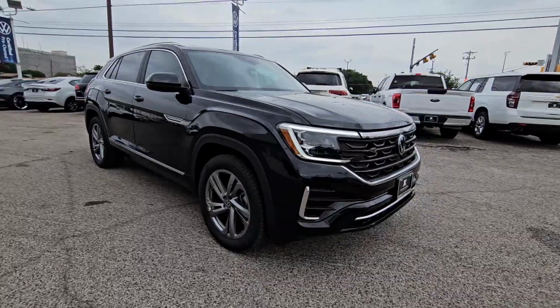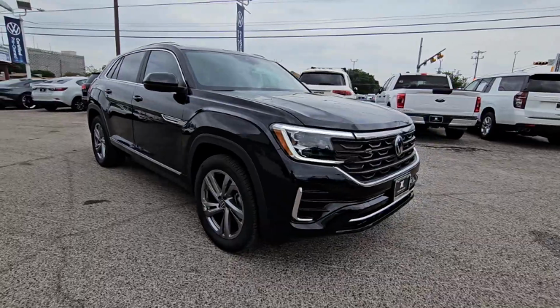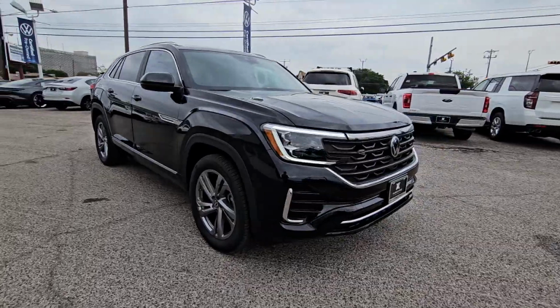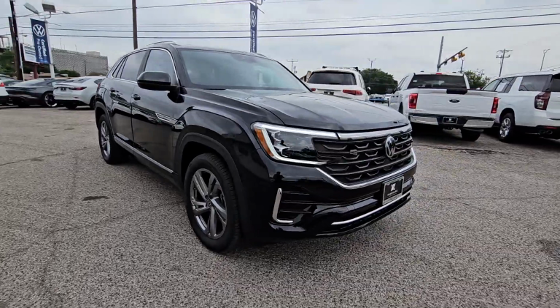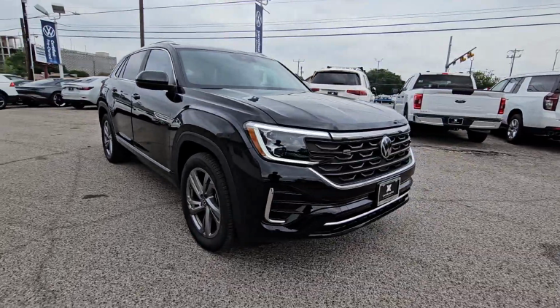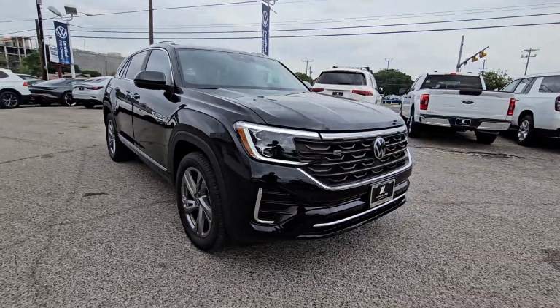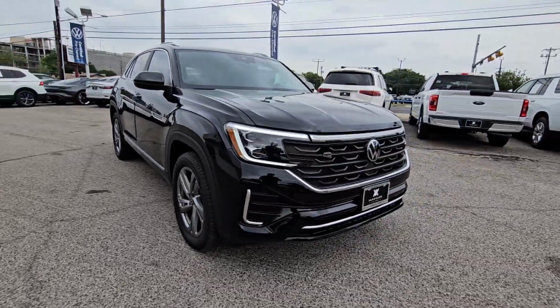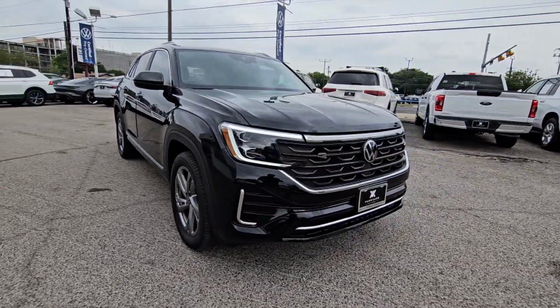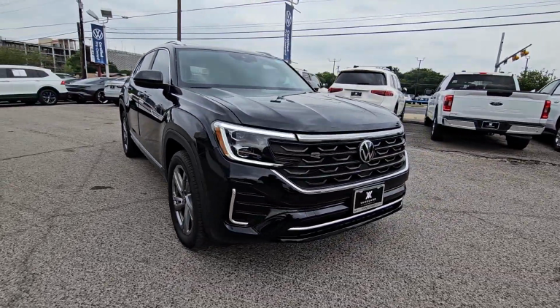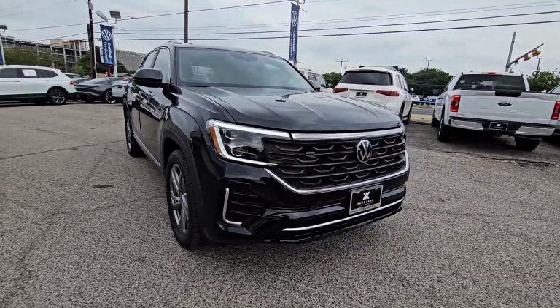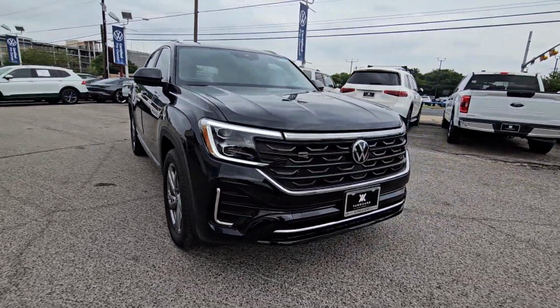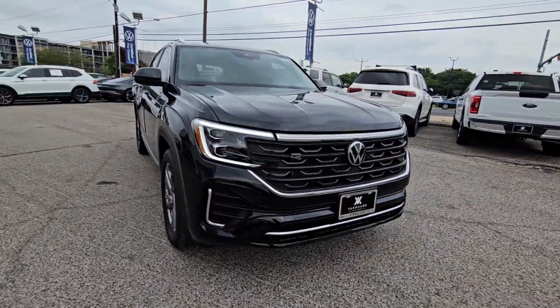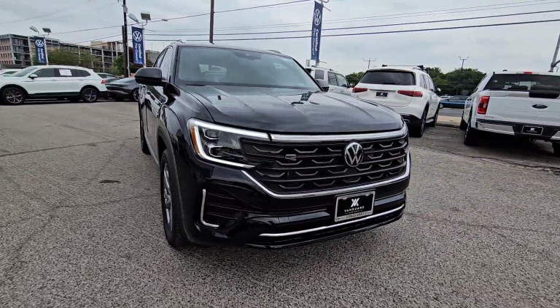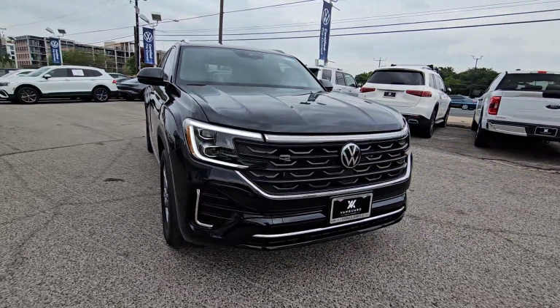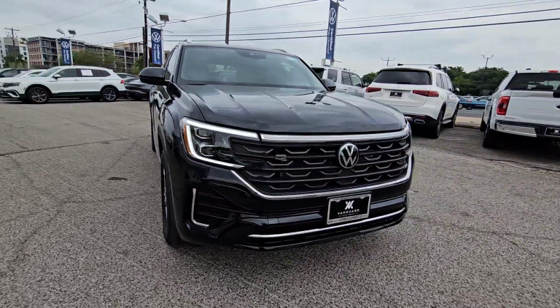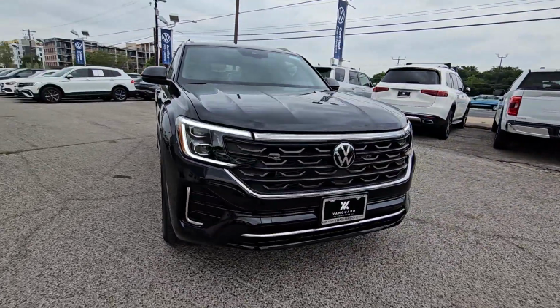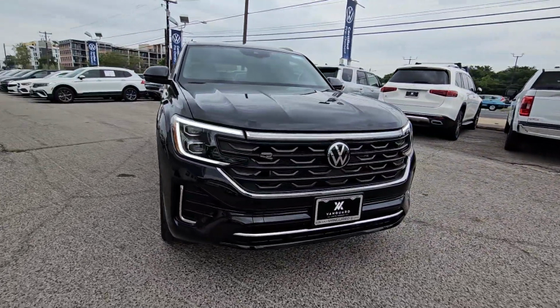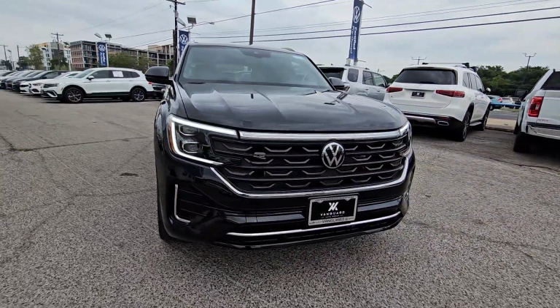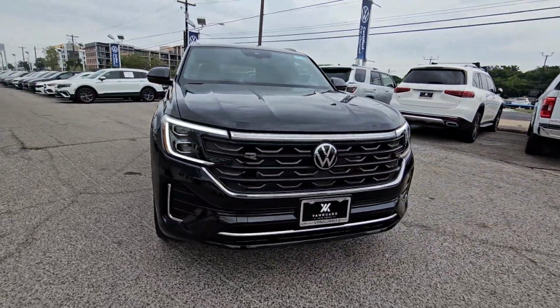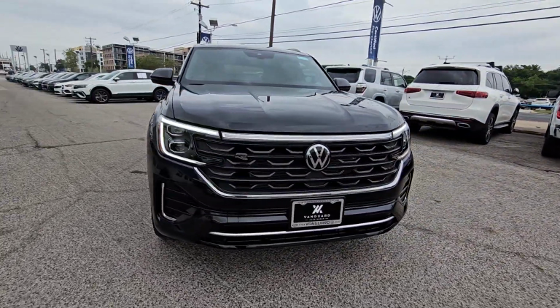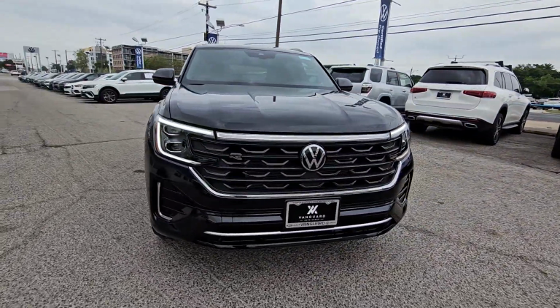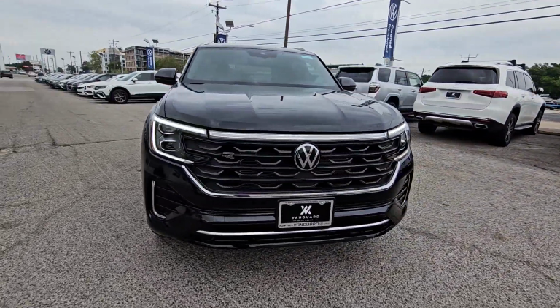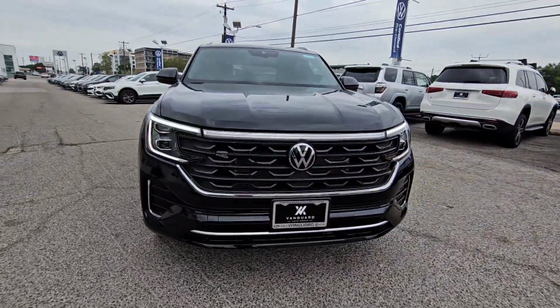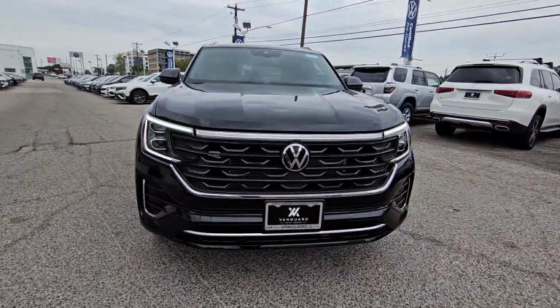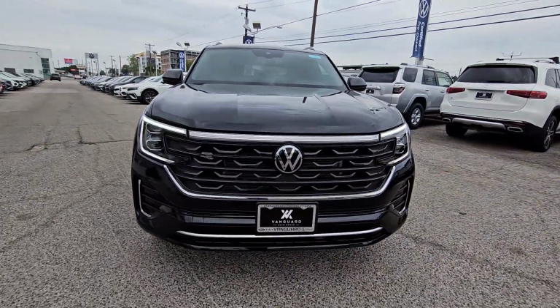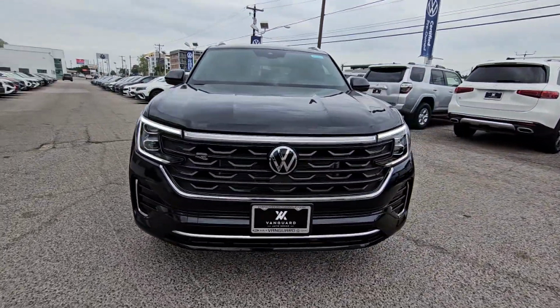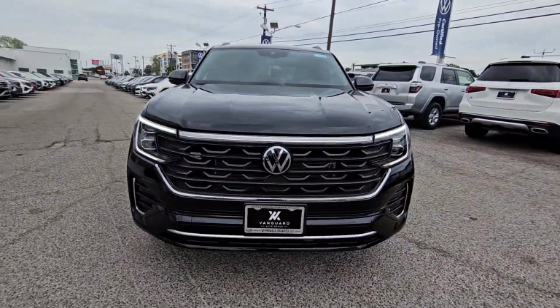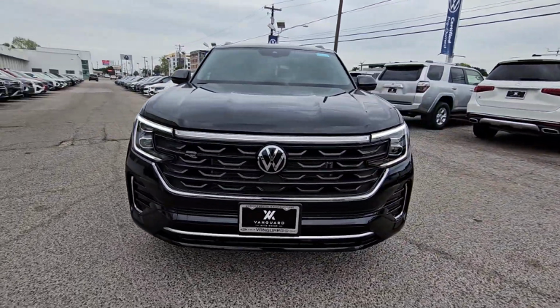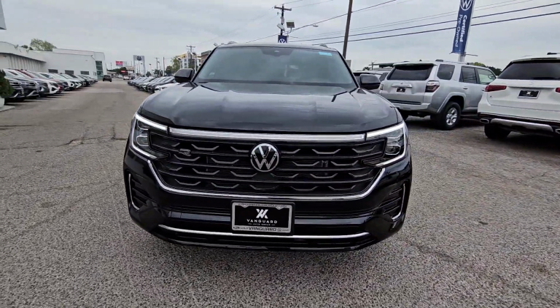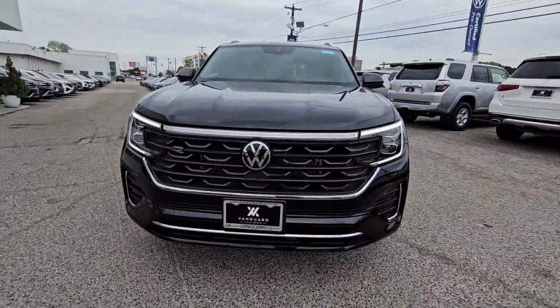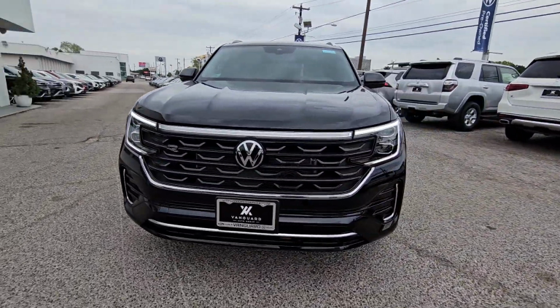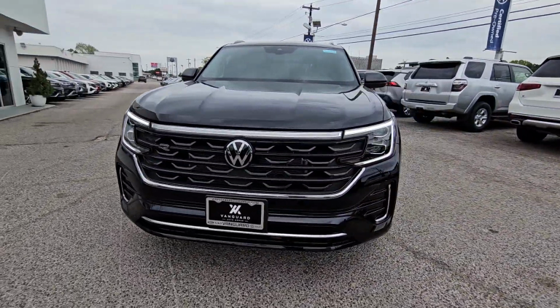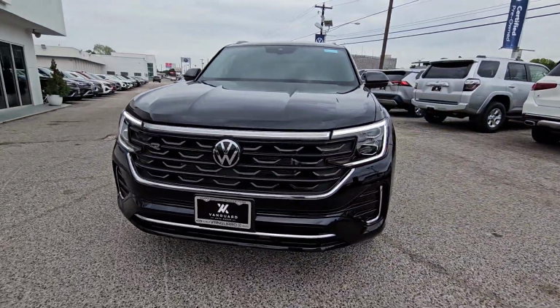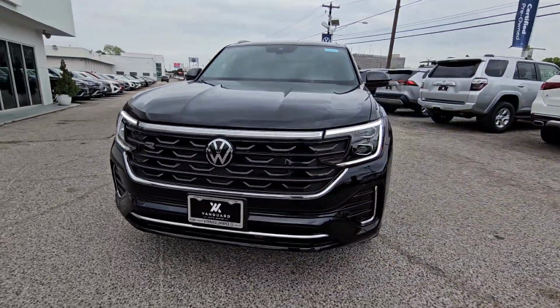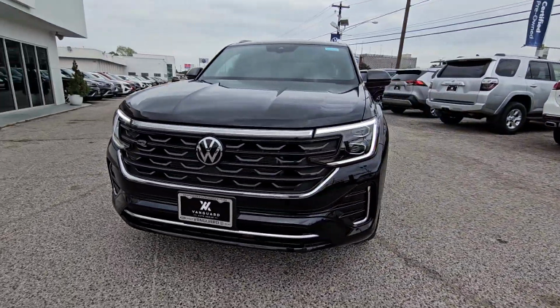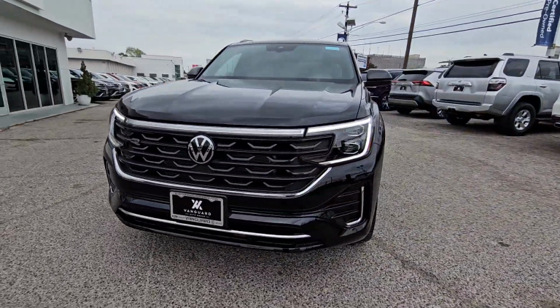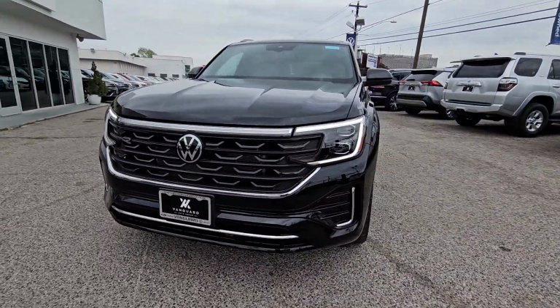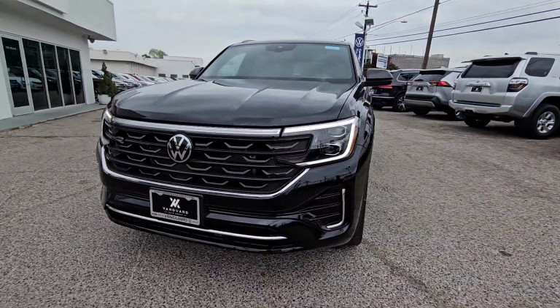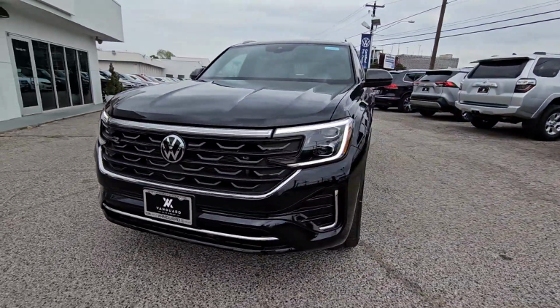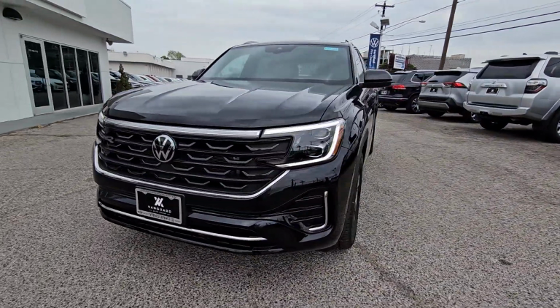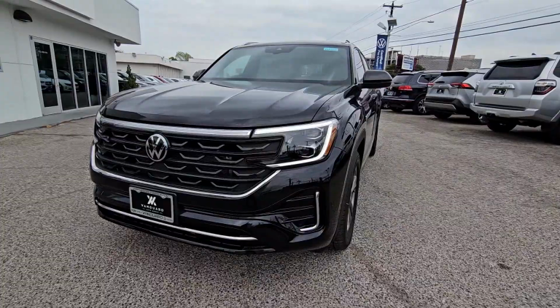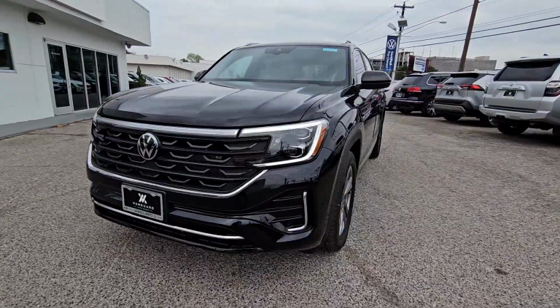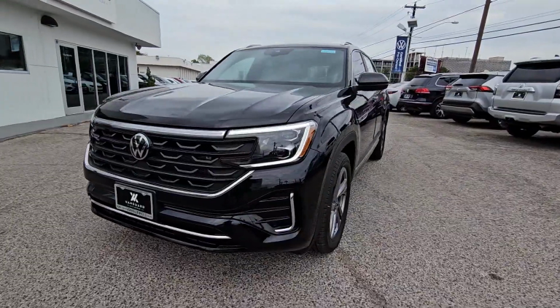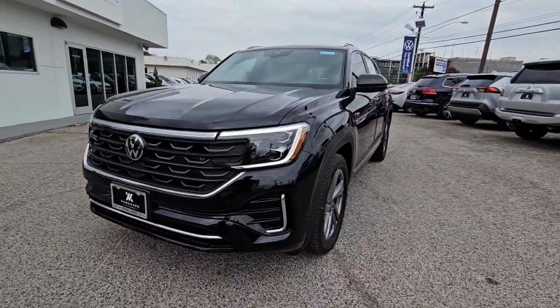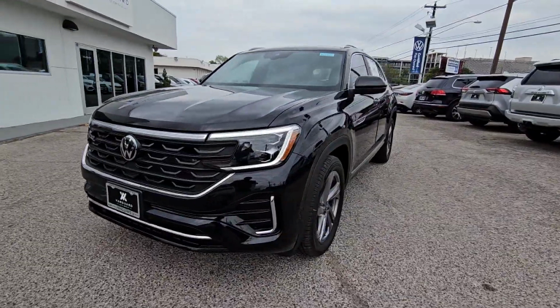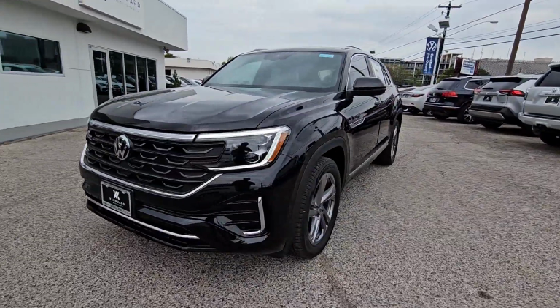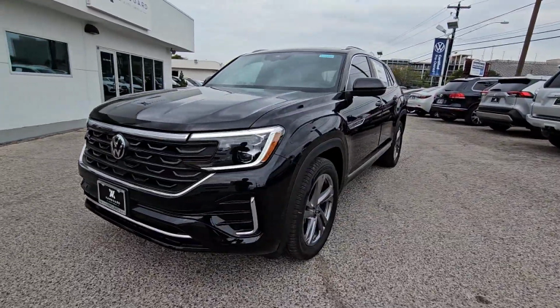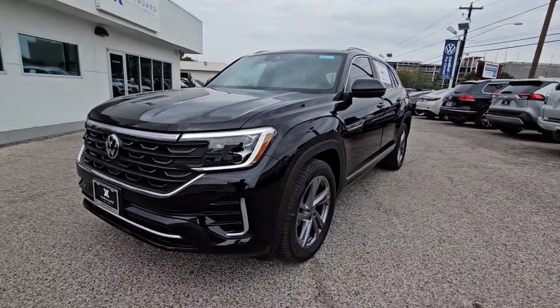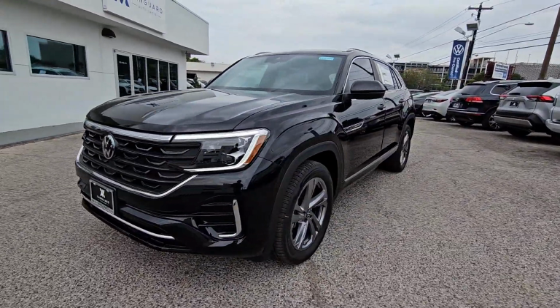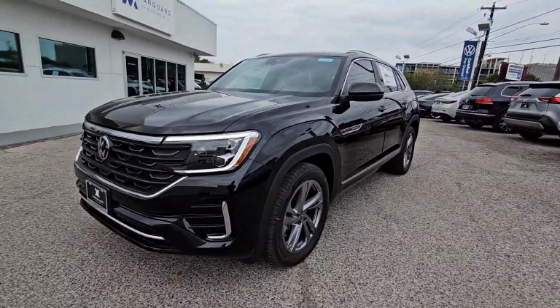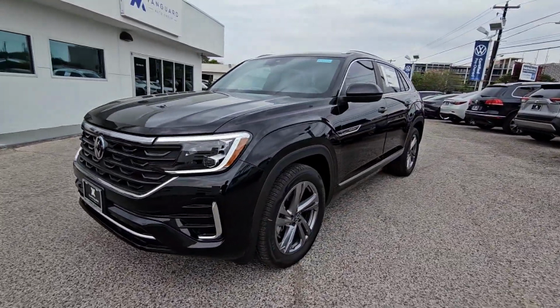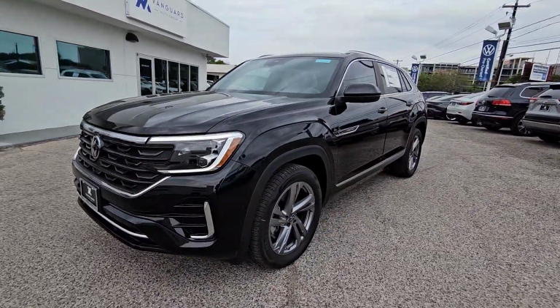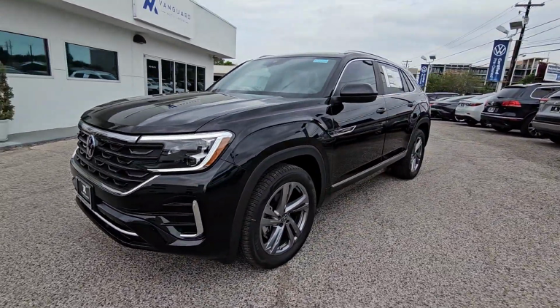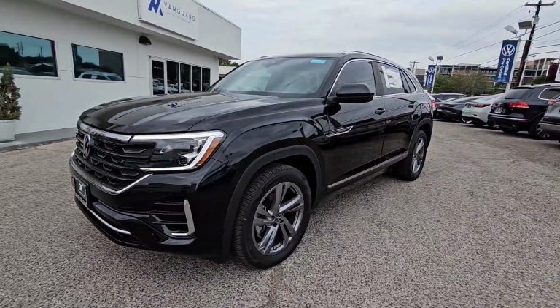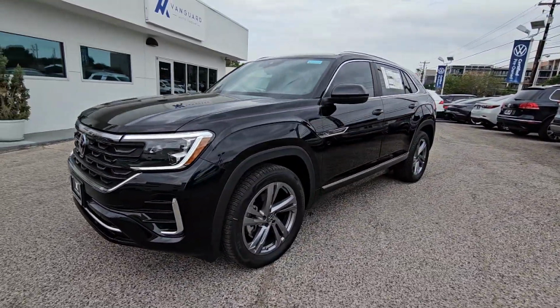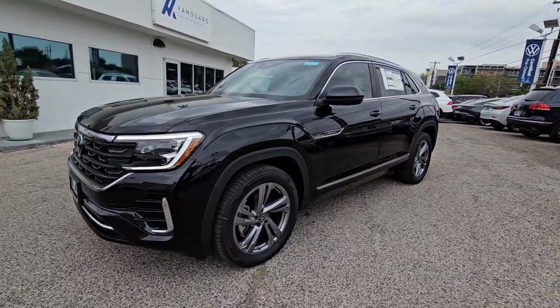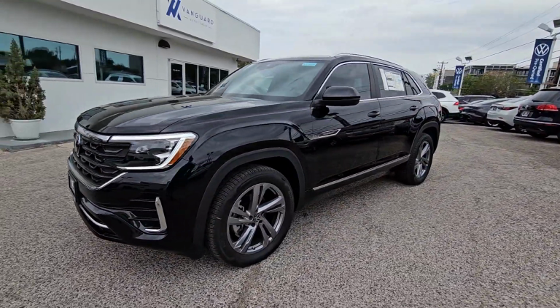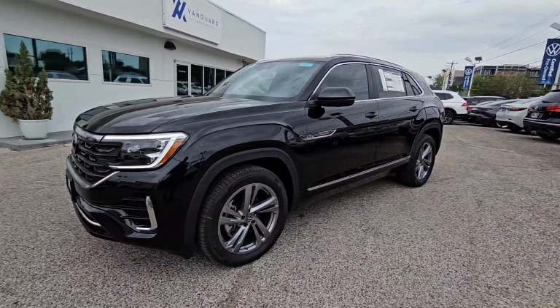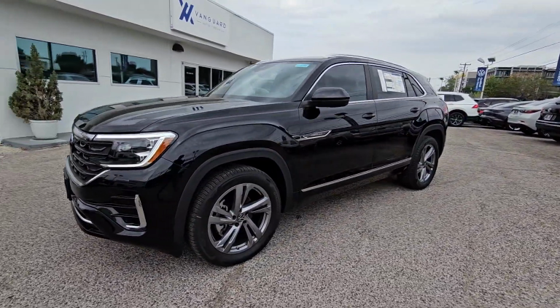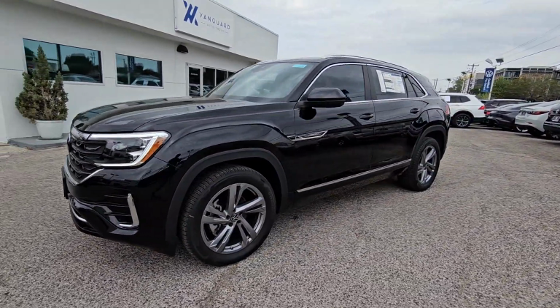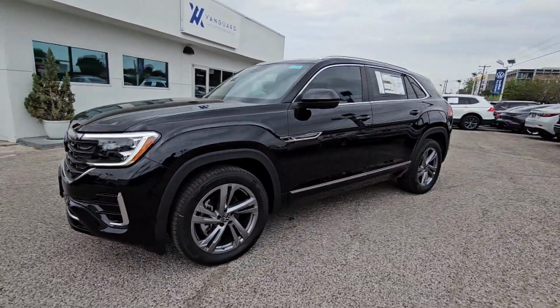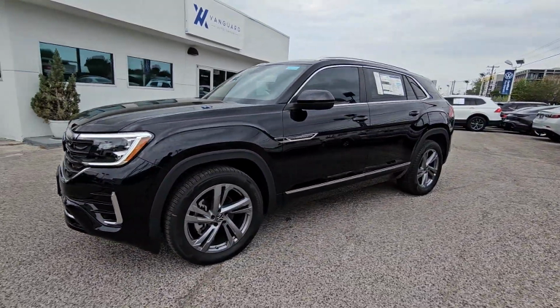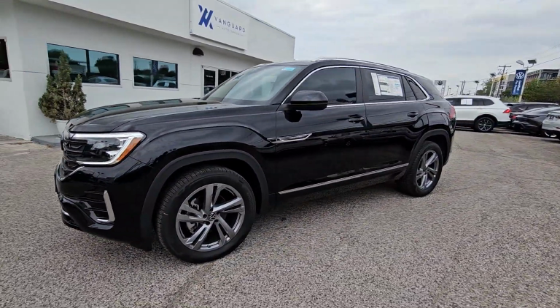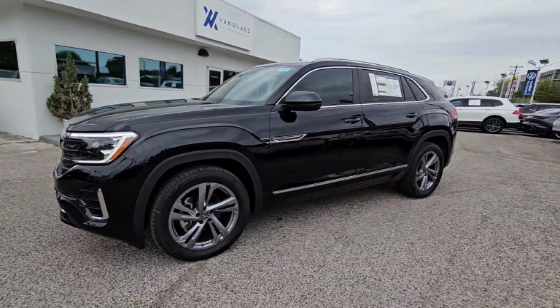Travel in comfort and confidence in this well-designed Atlas Cross Sport Formotion. Come in for a test drive. Our team will make it the best part of your day.